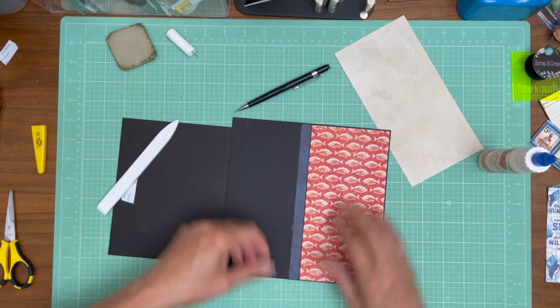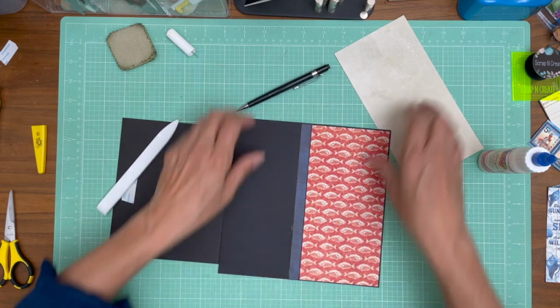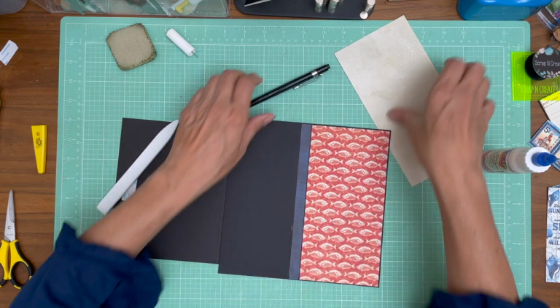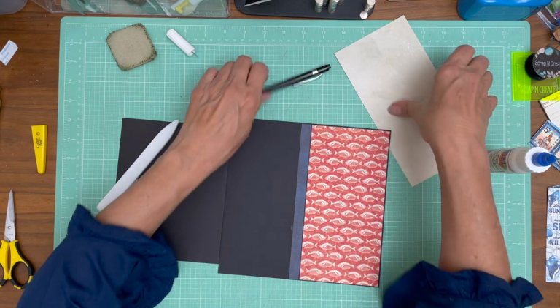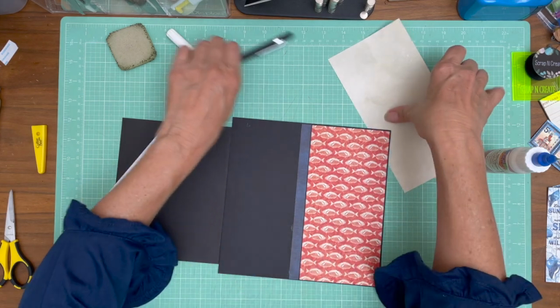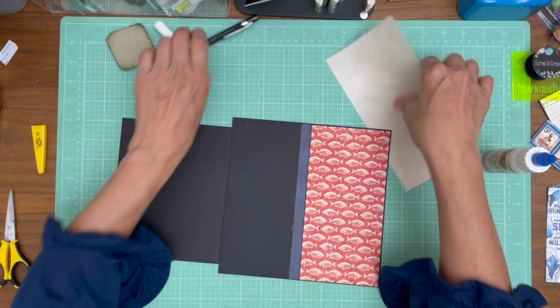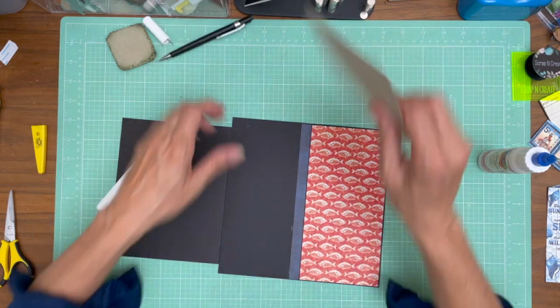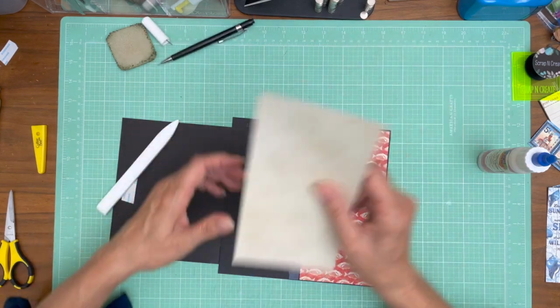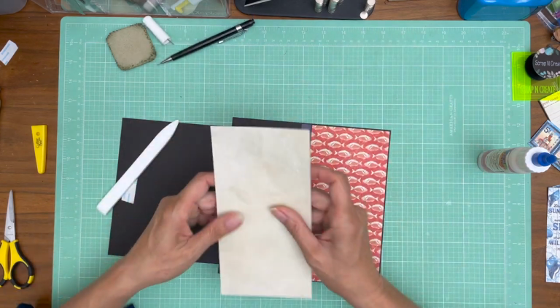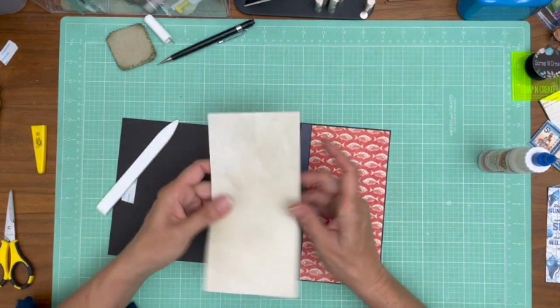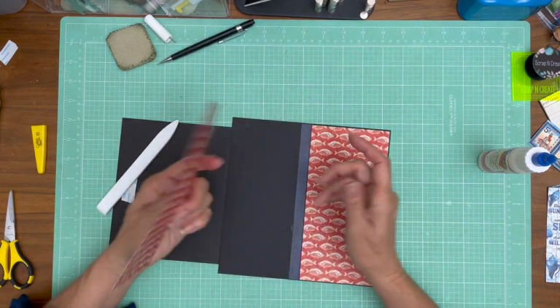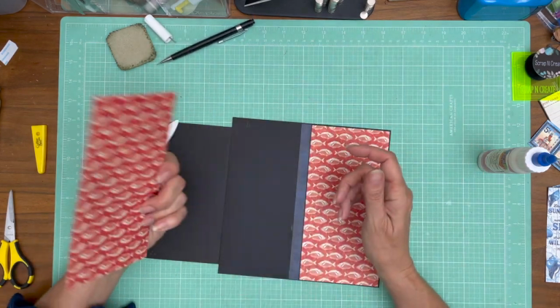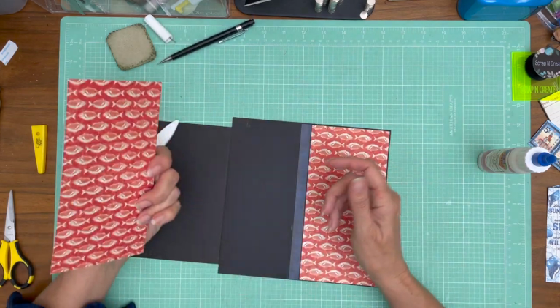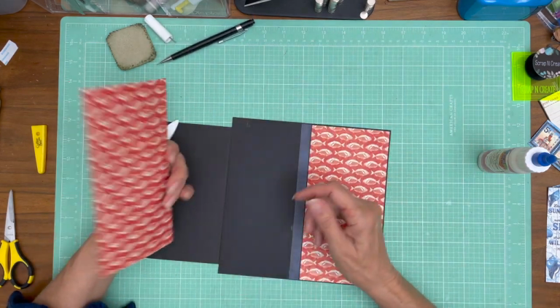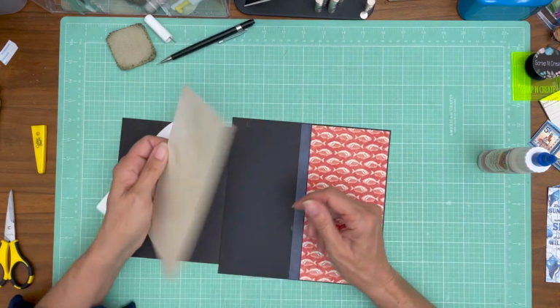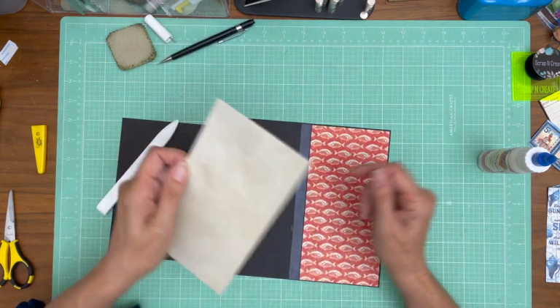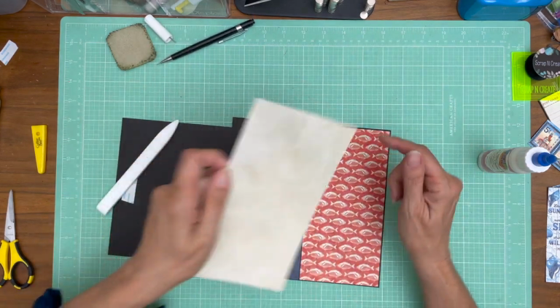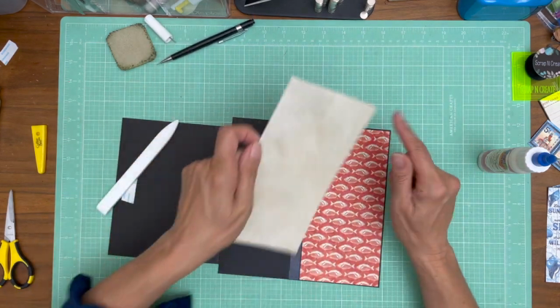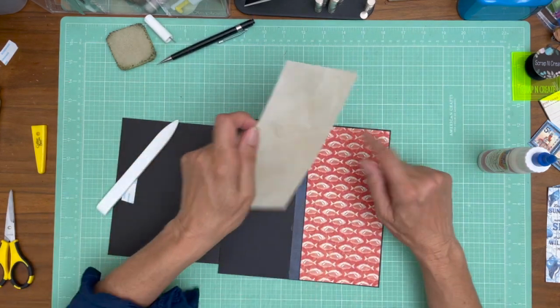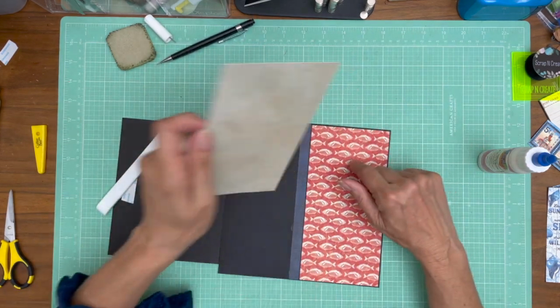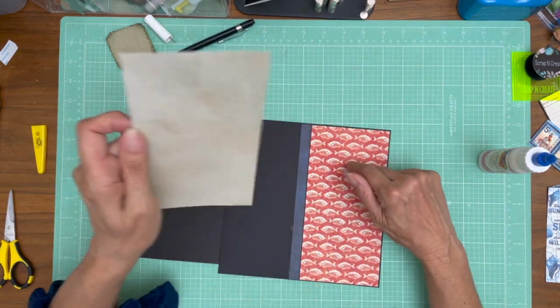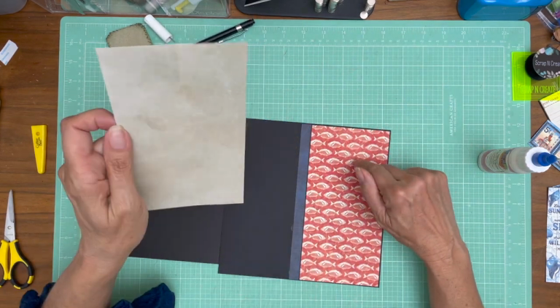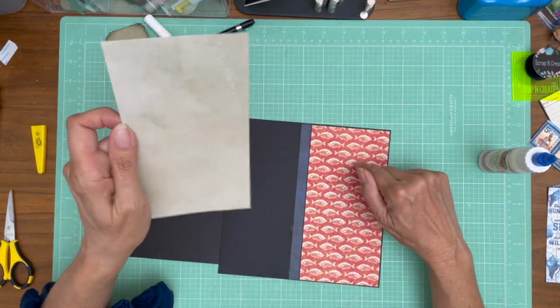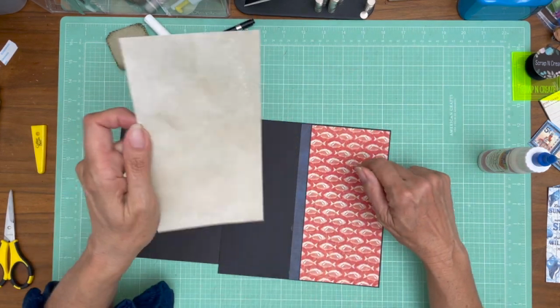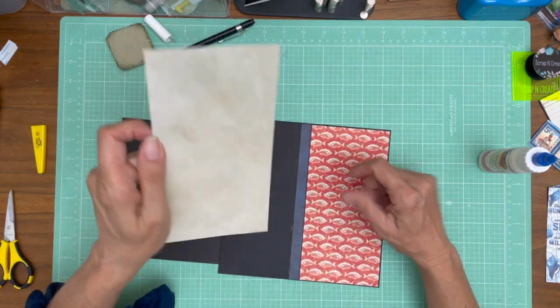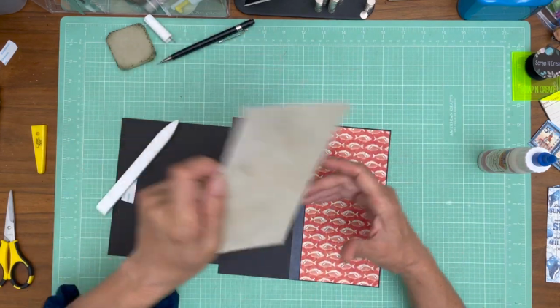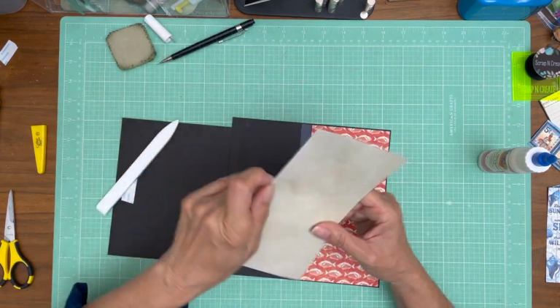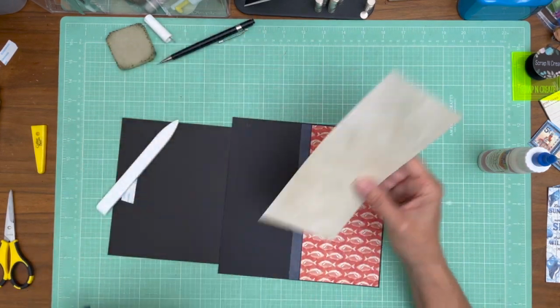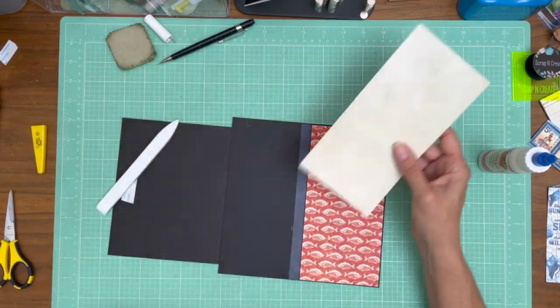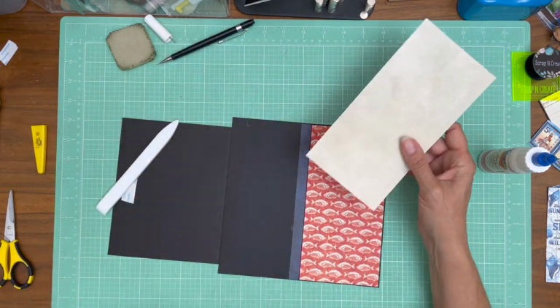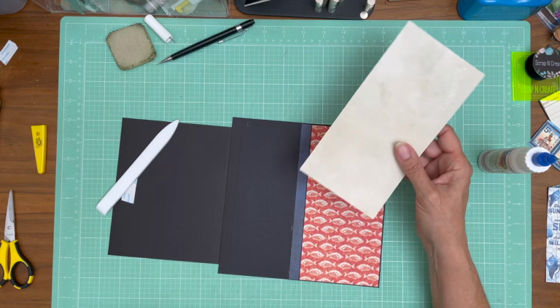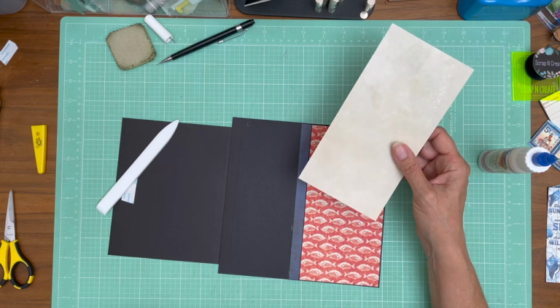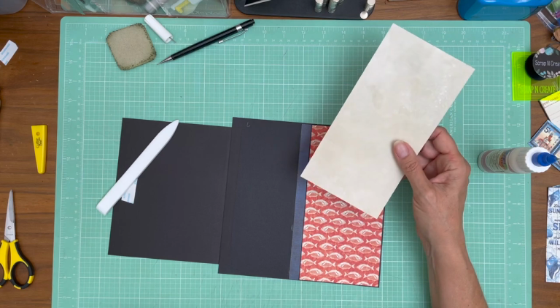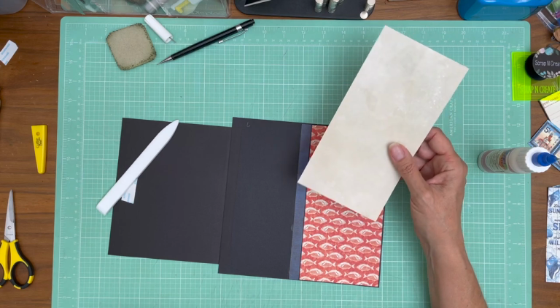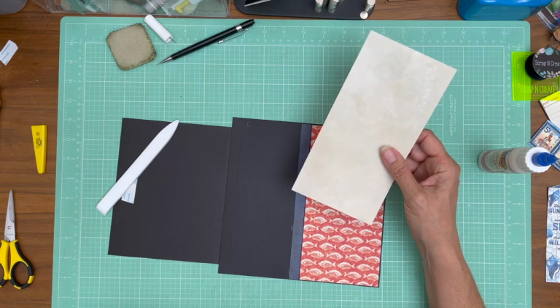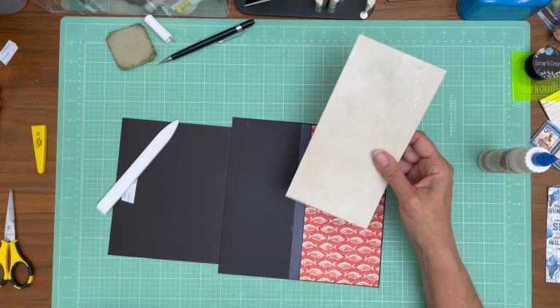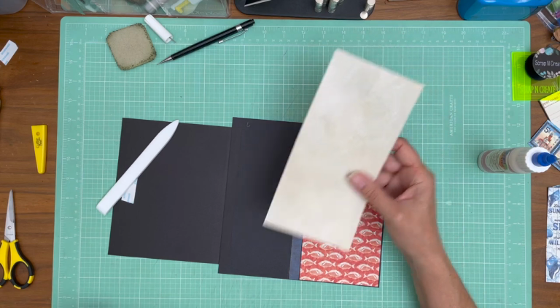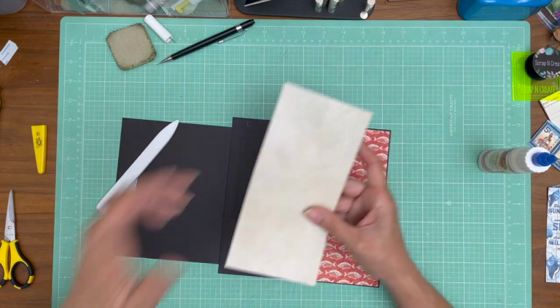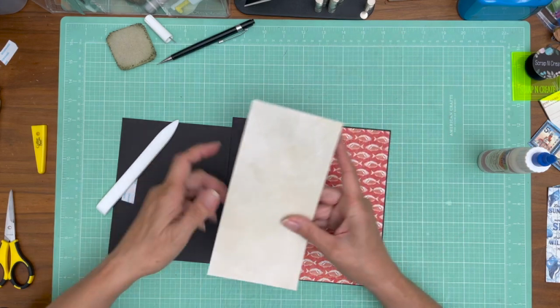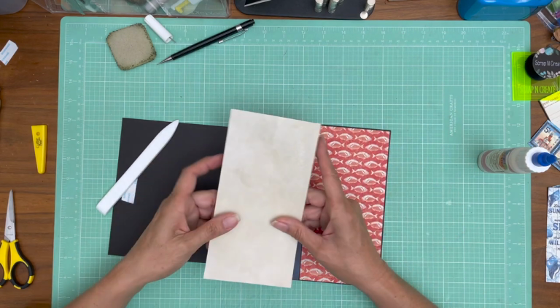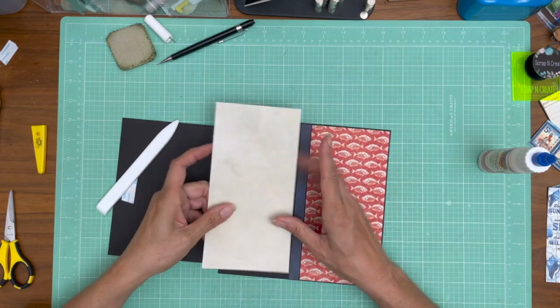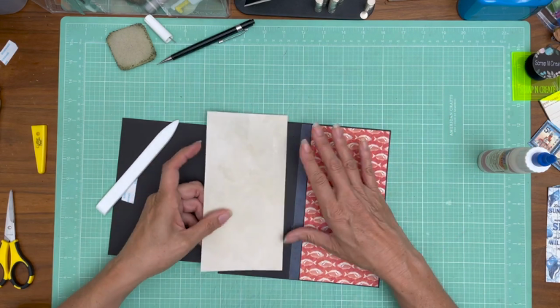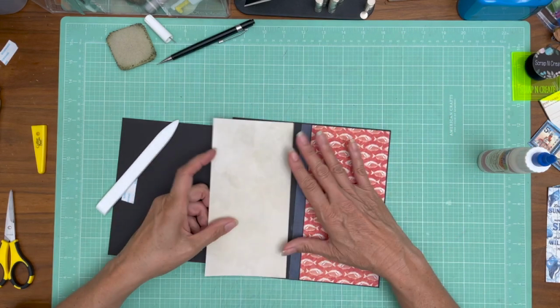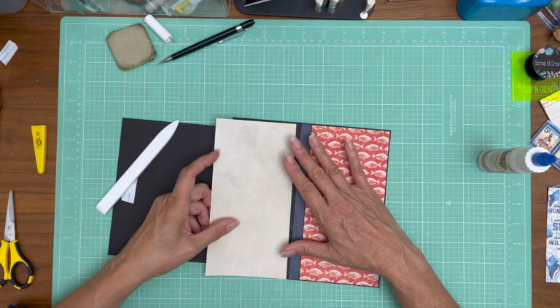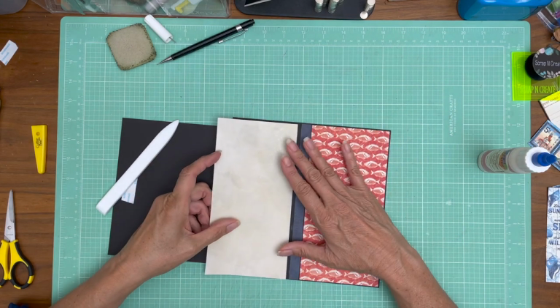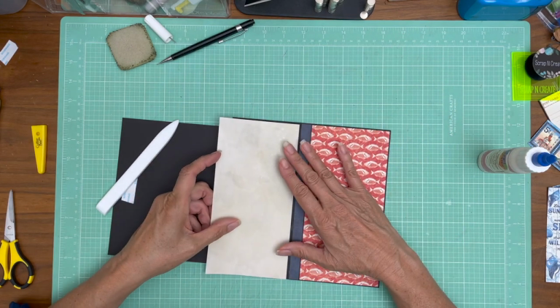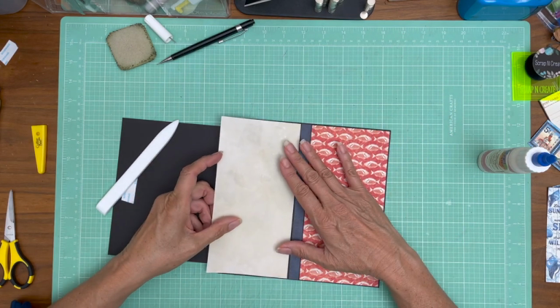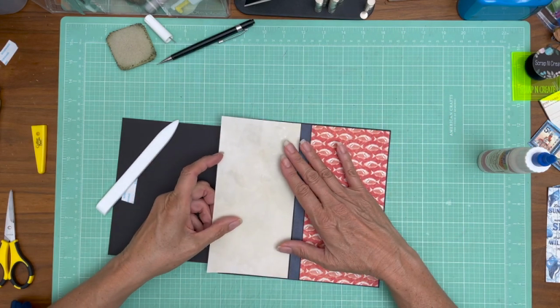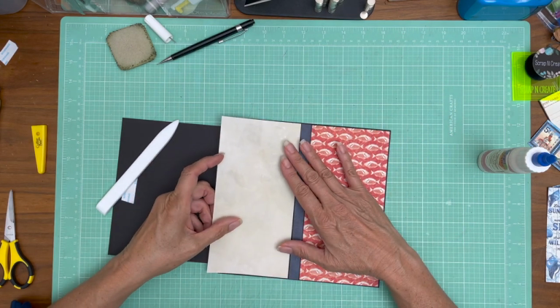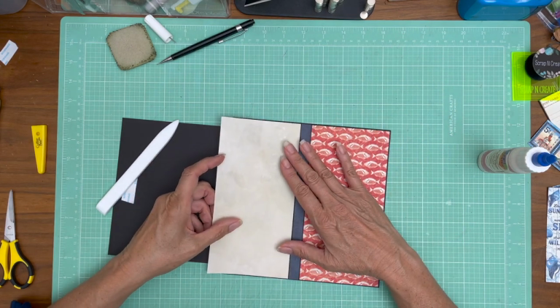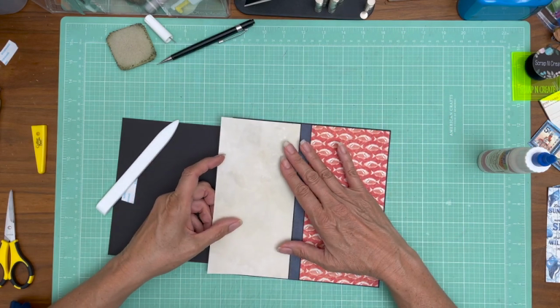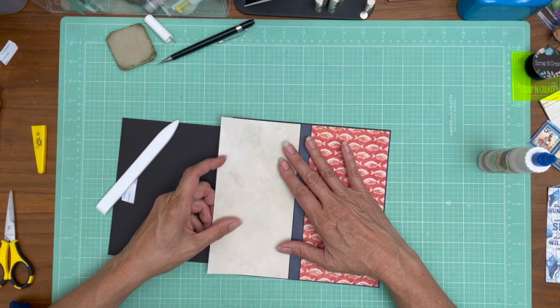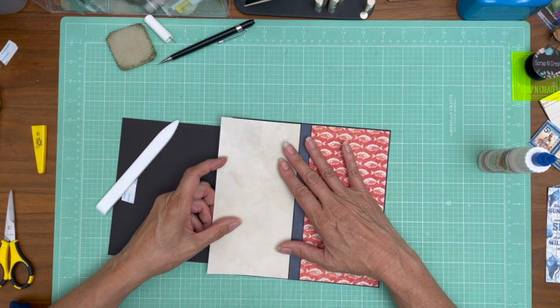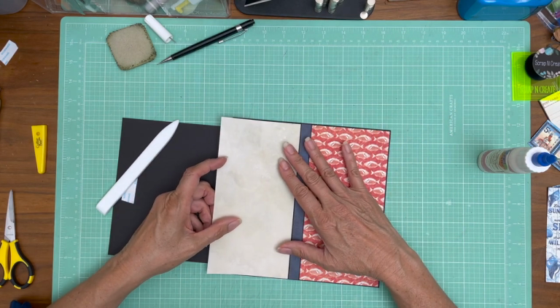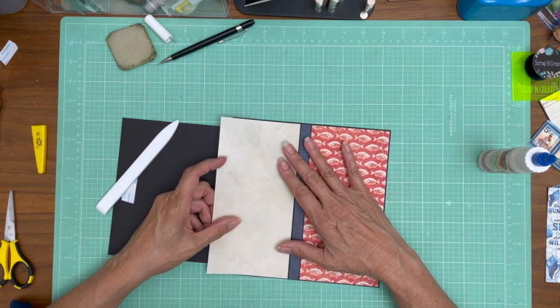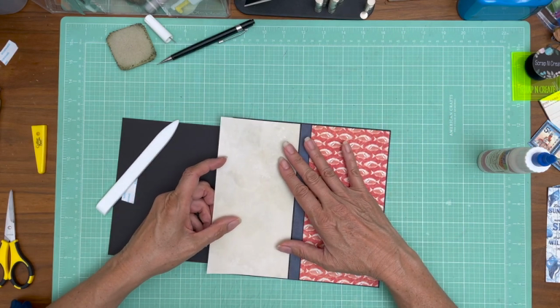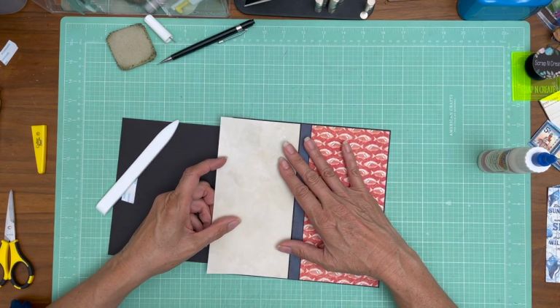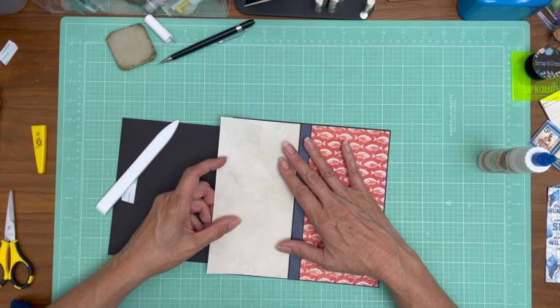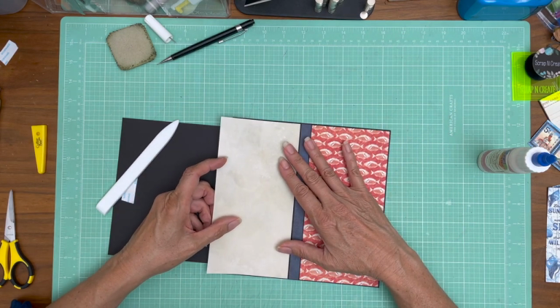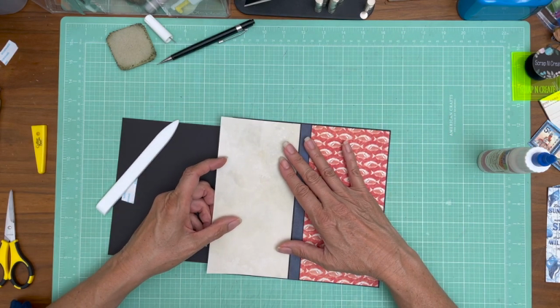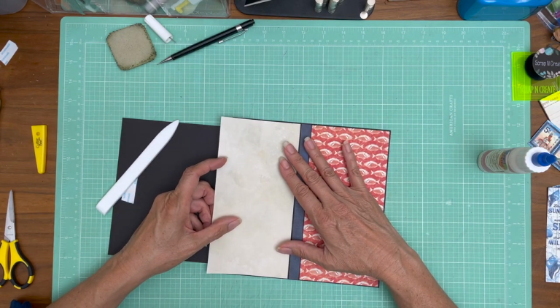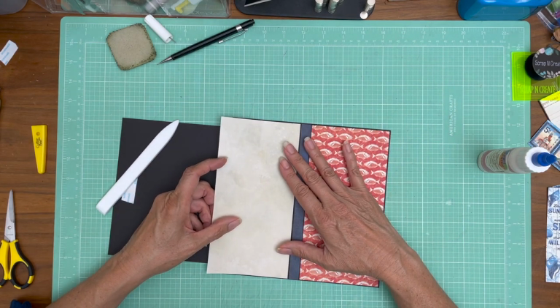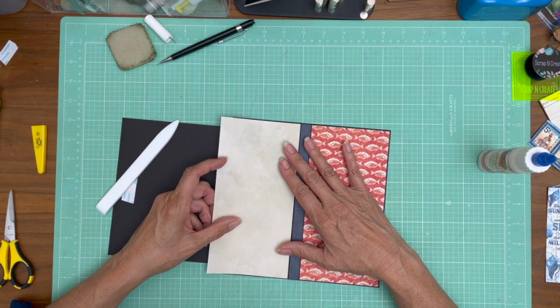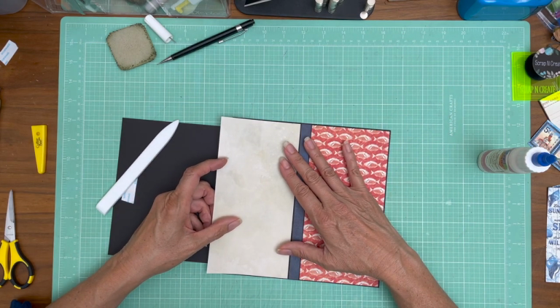Now we have this tan piece which is the reverse side of the fish, and we're going to trim it down to fit.